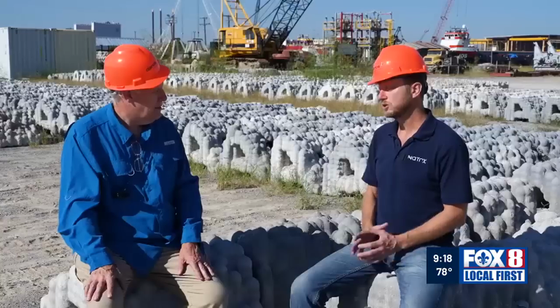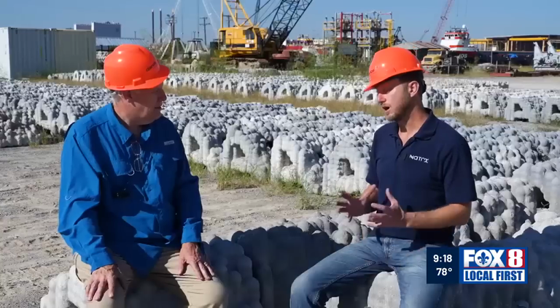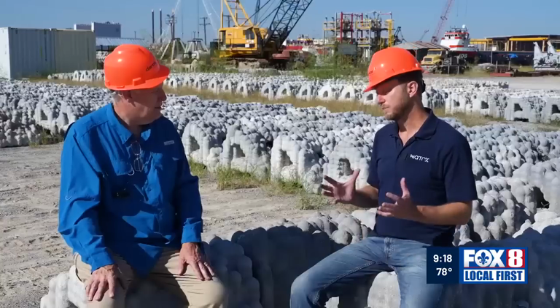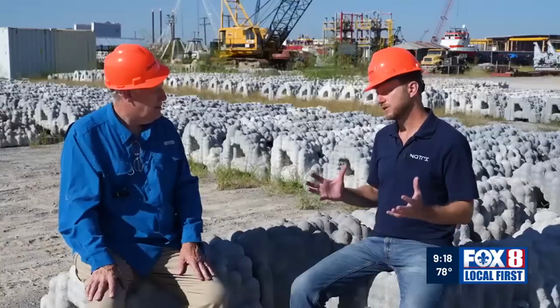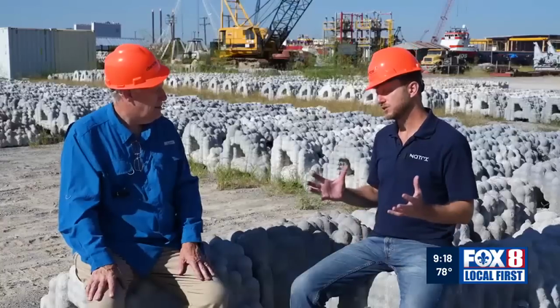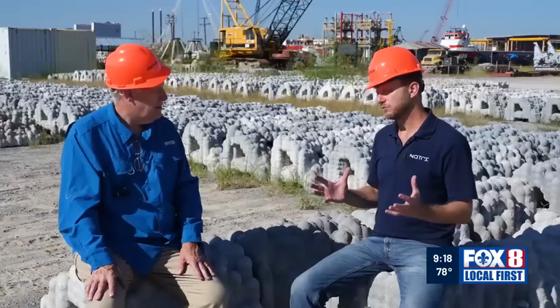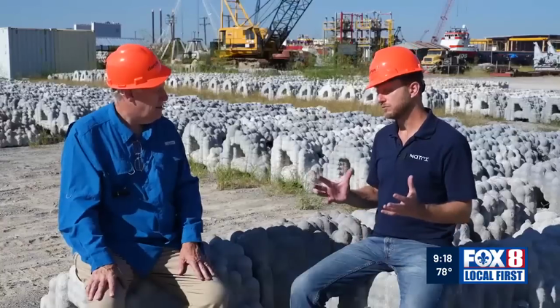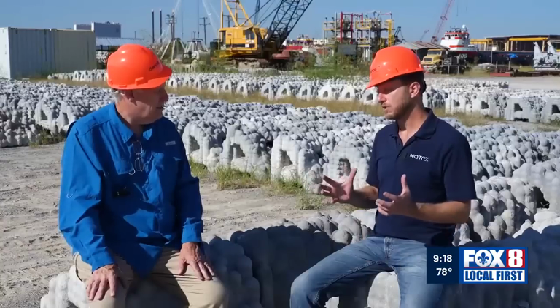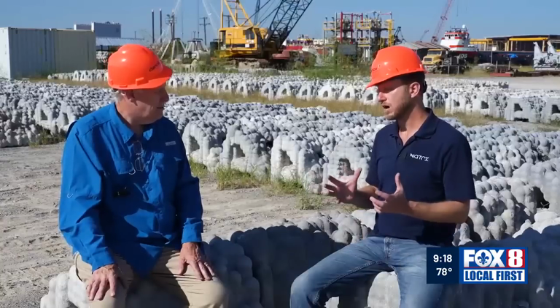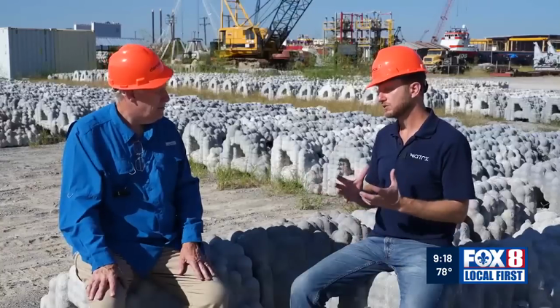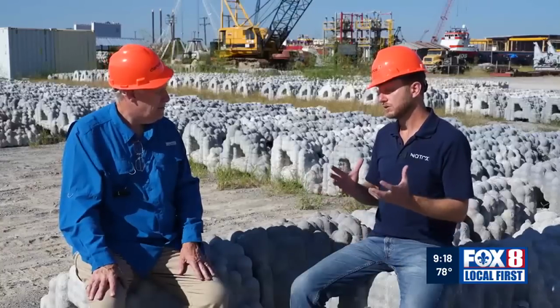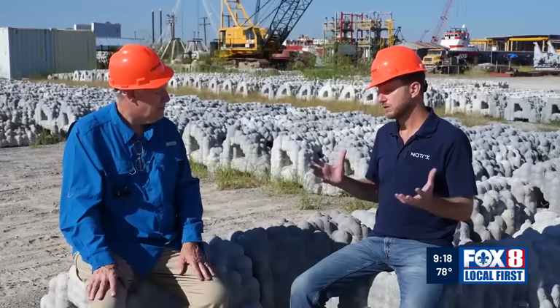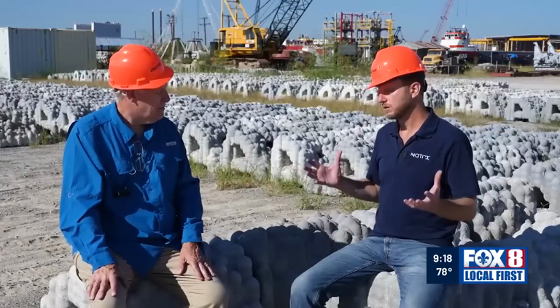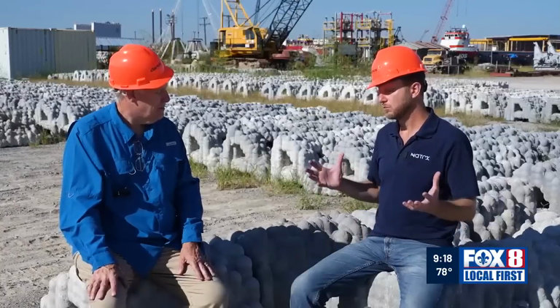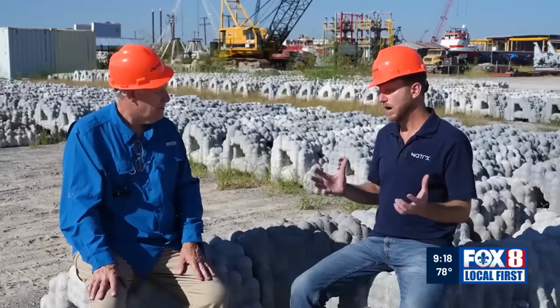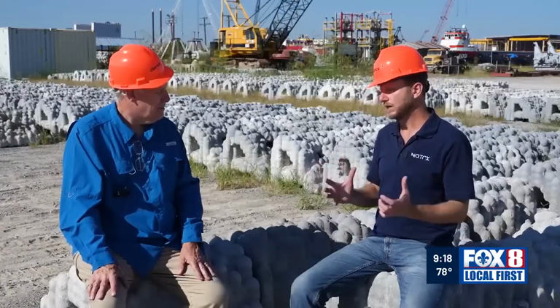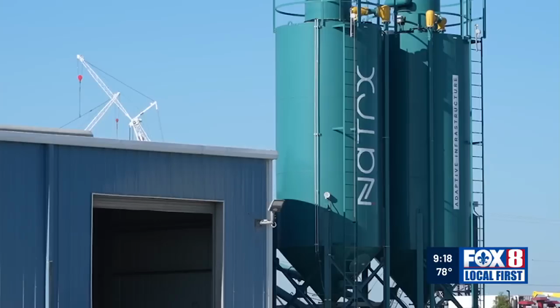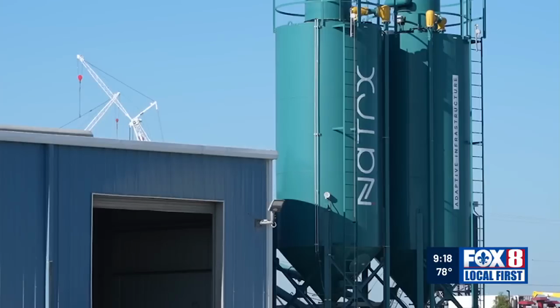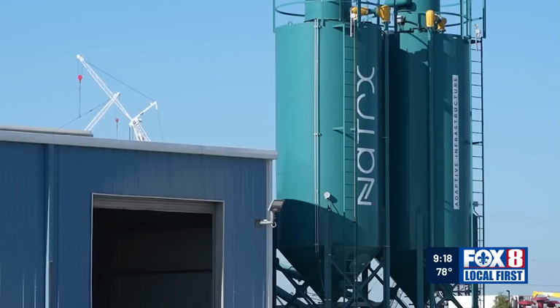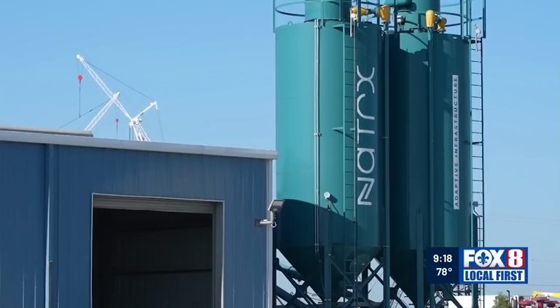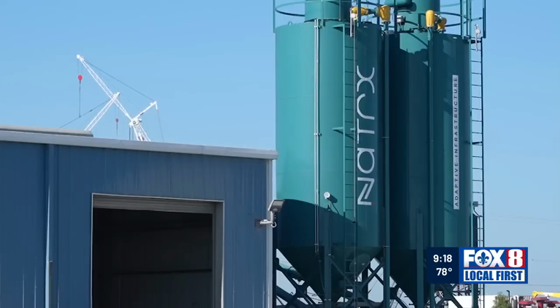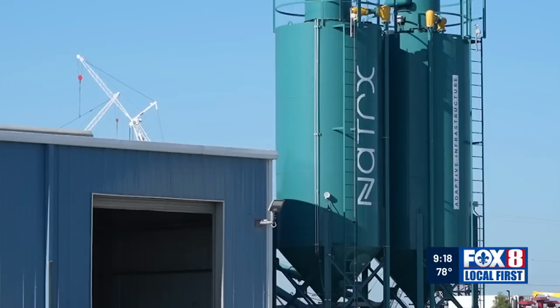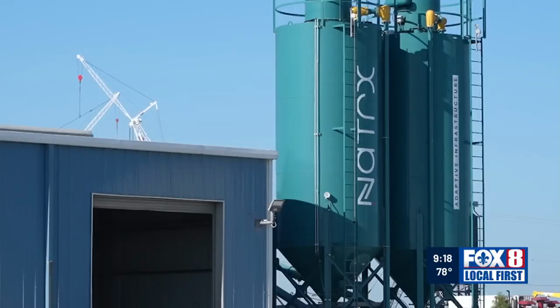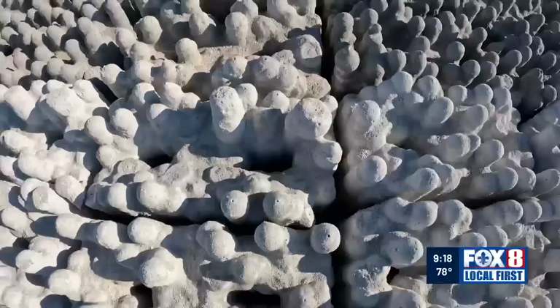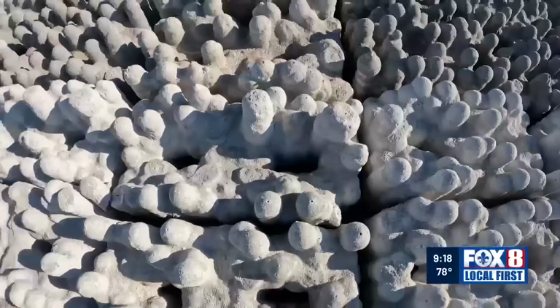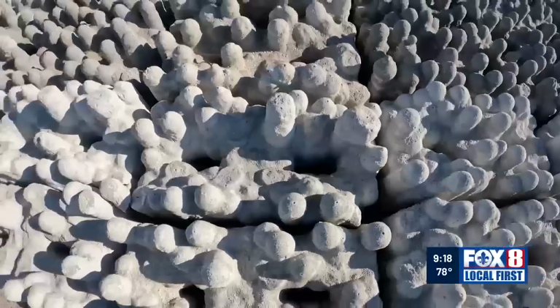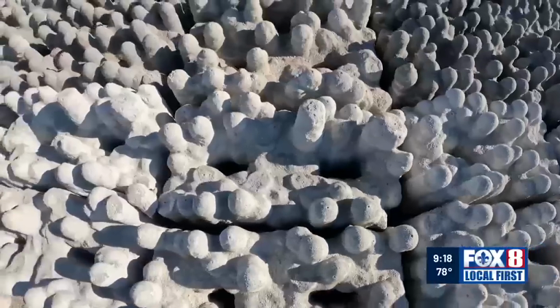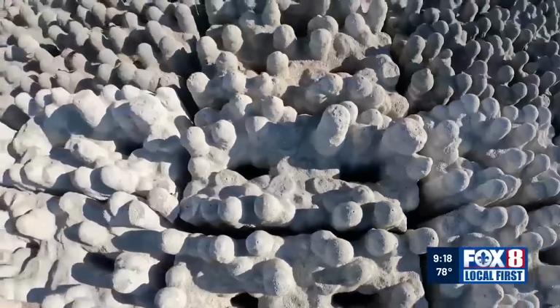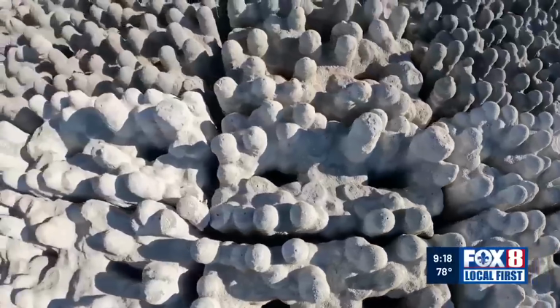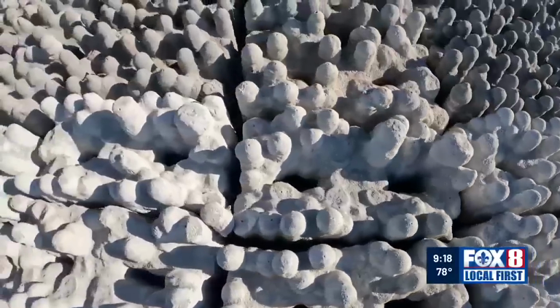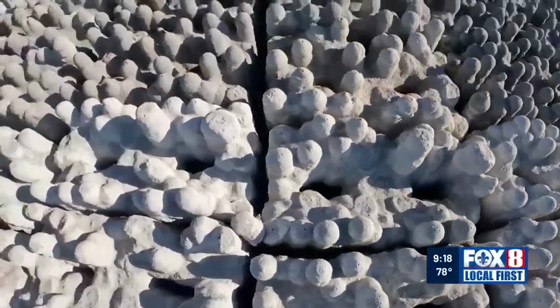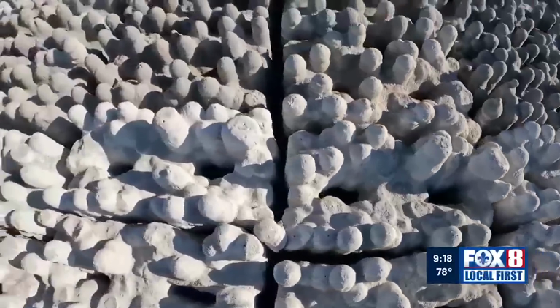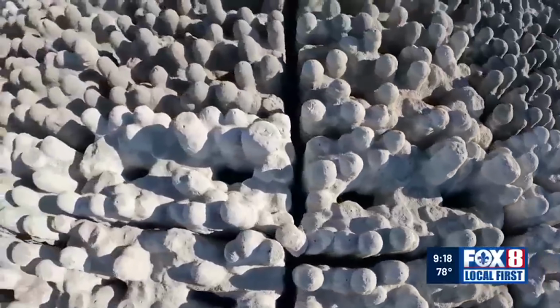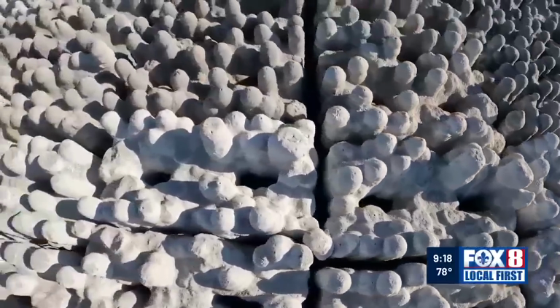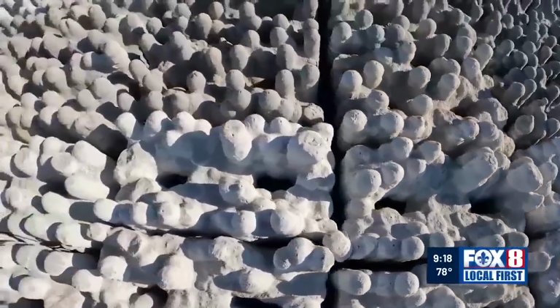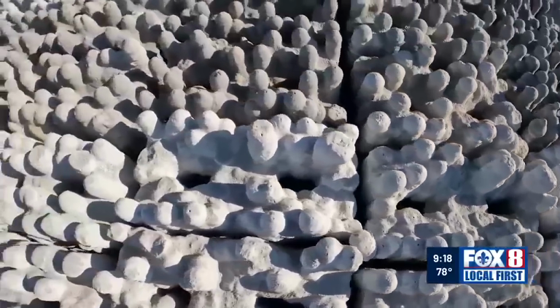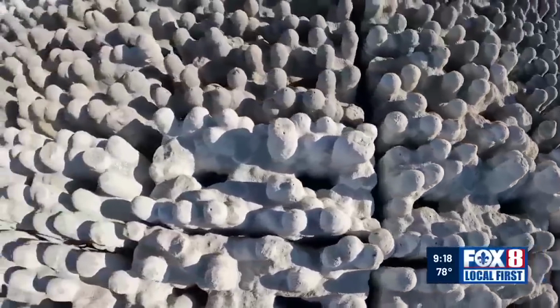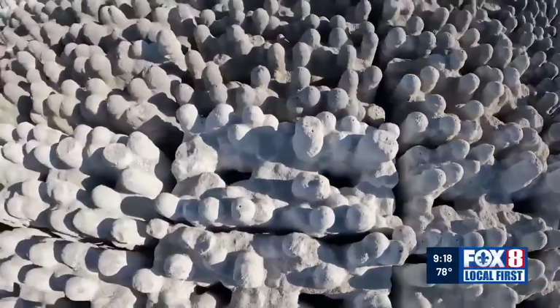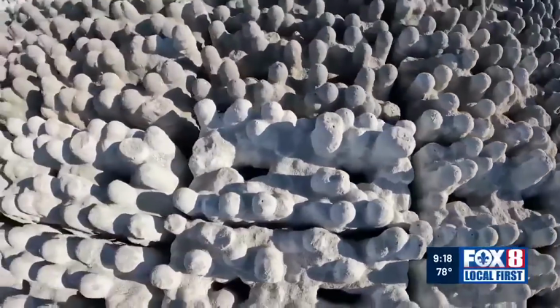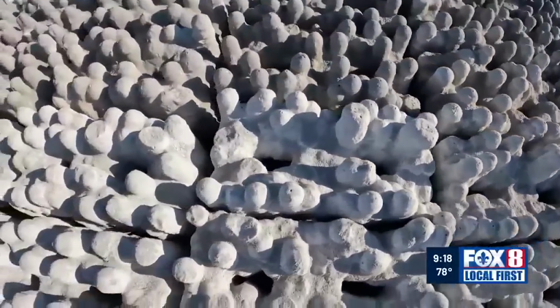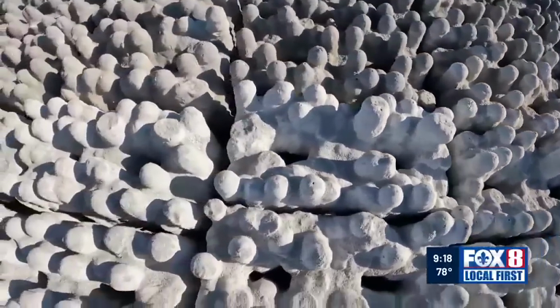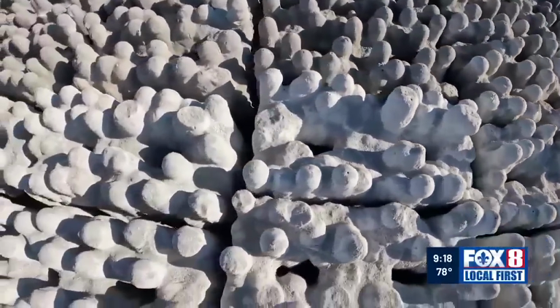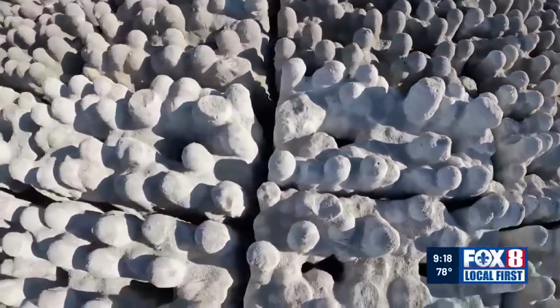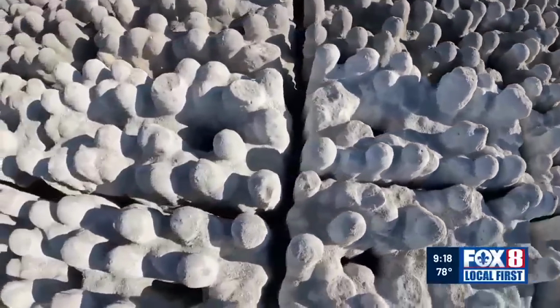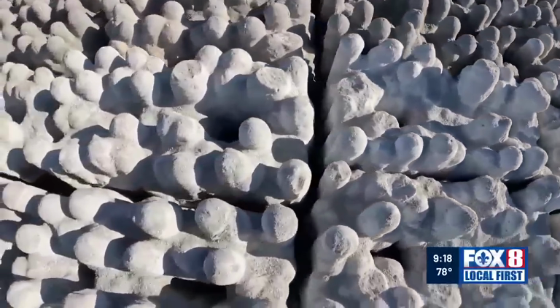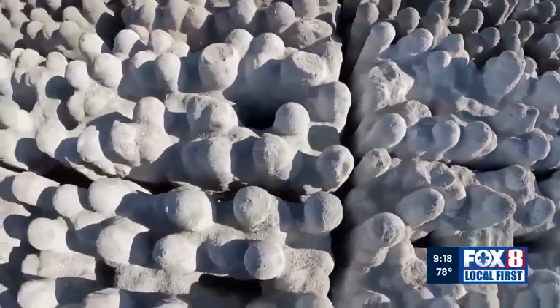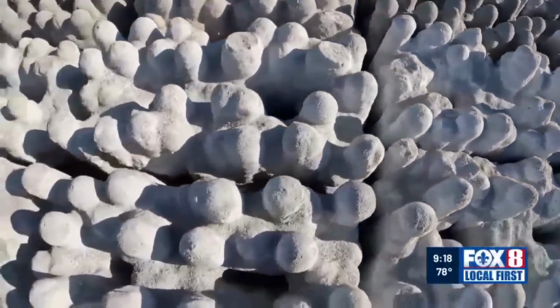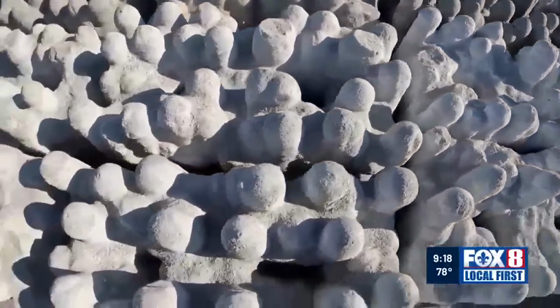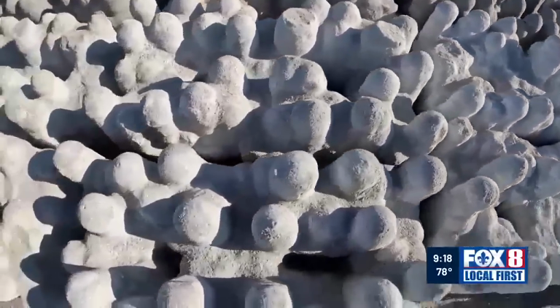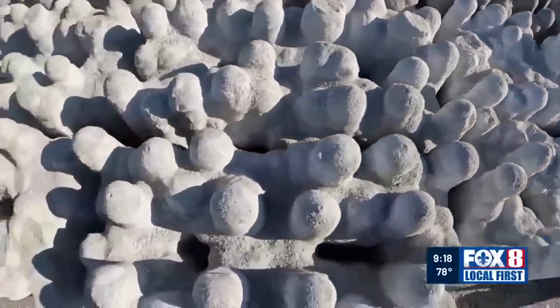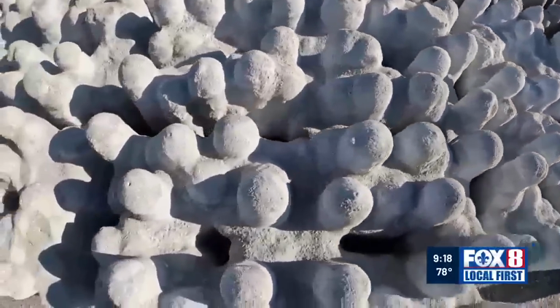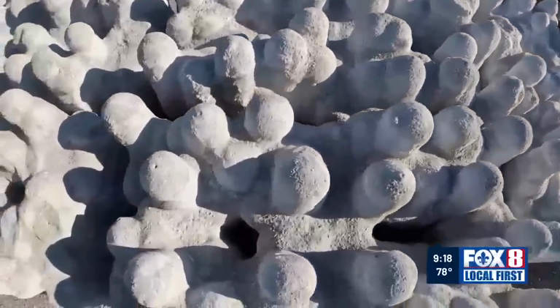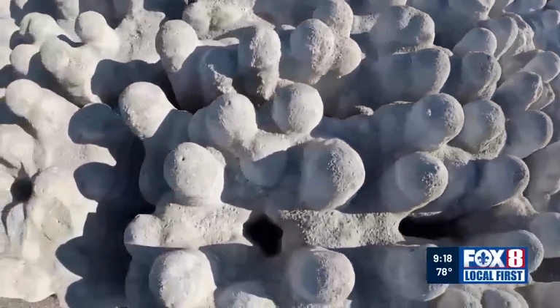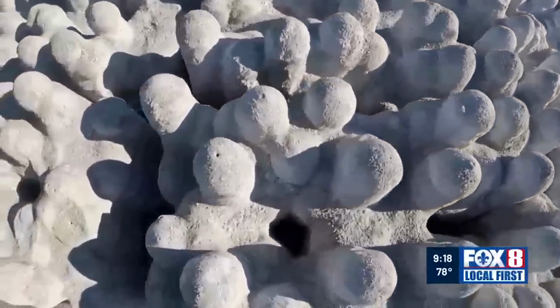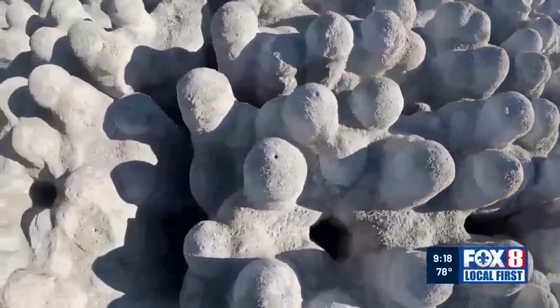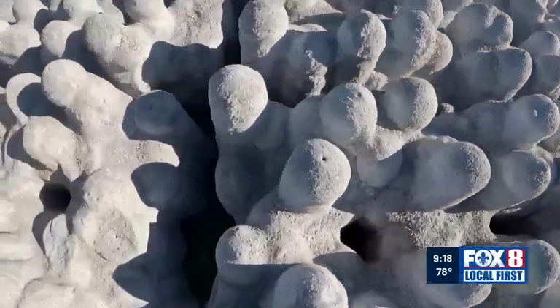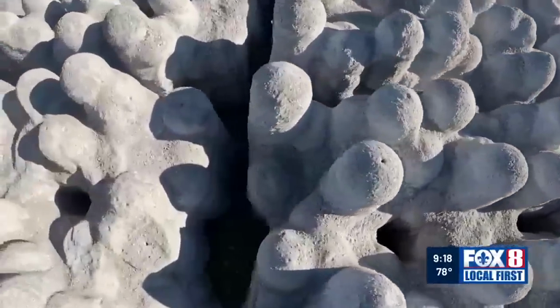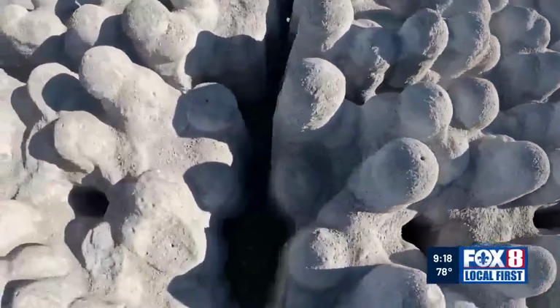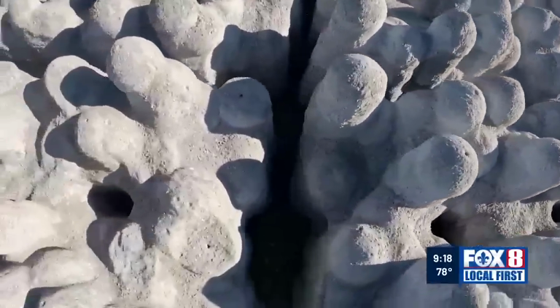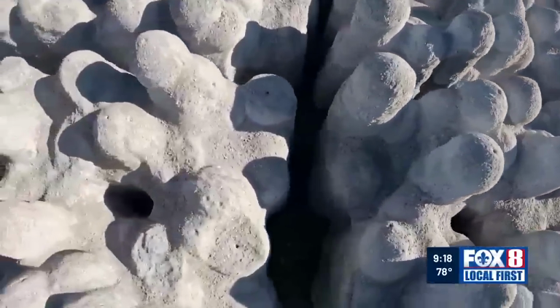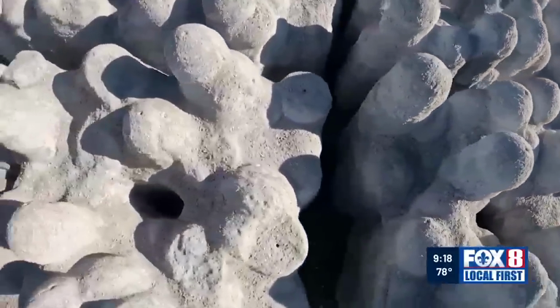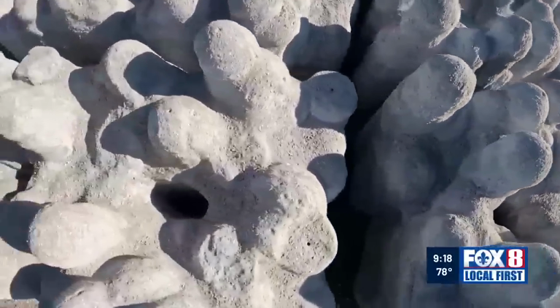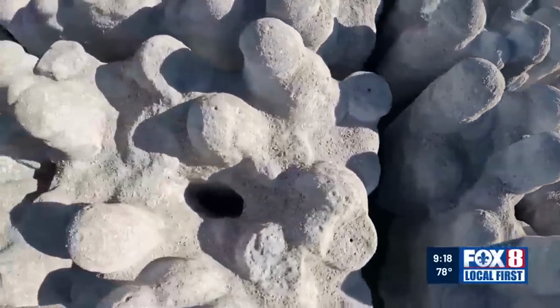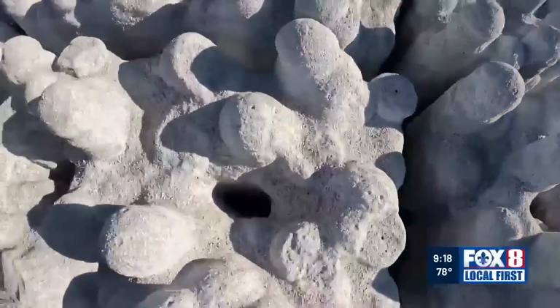Leonard Nelson is co-founder of Natrix, which calls its product Cajun coral — a mix of cement and sand.